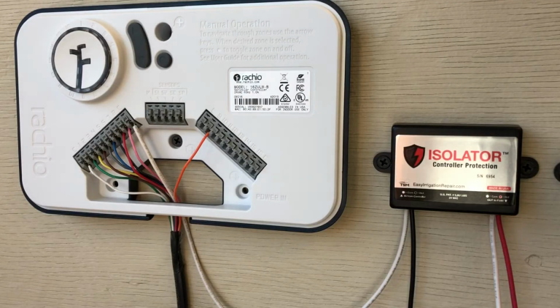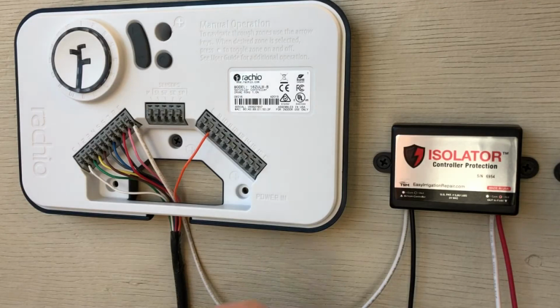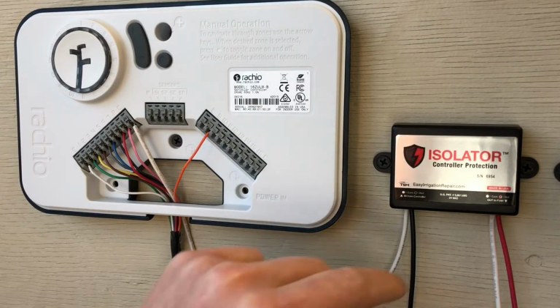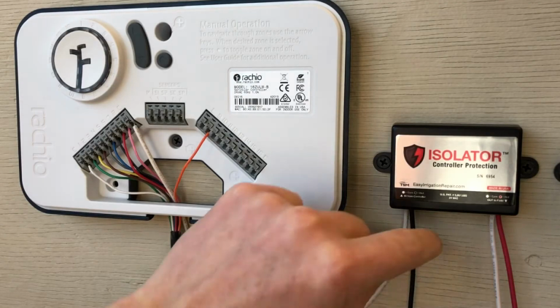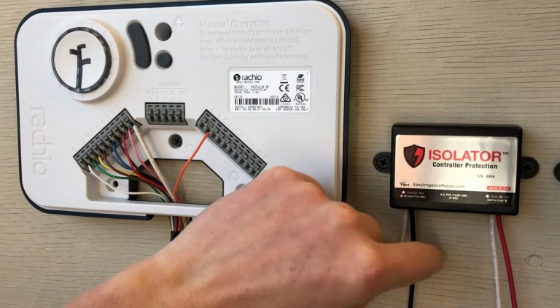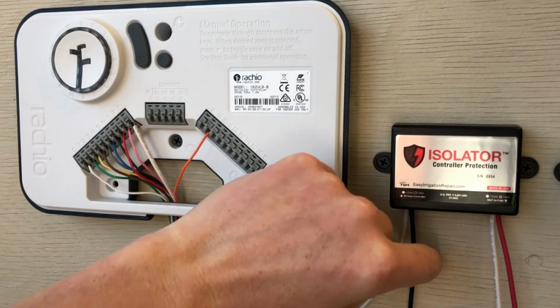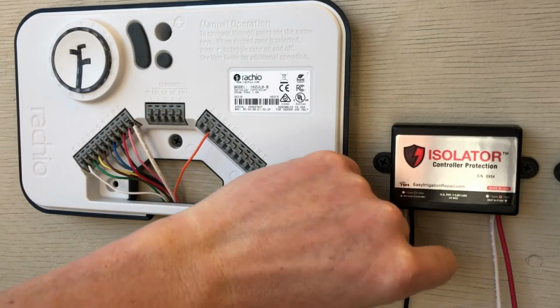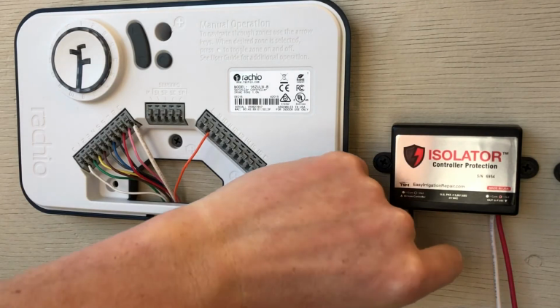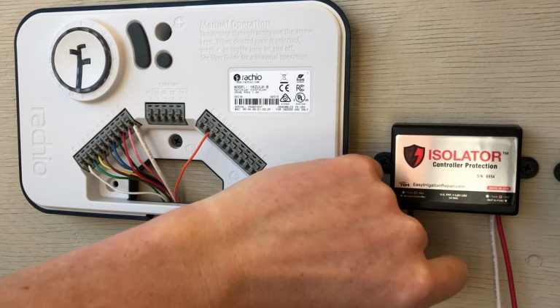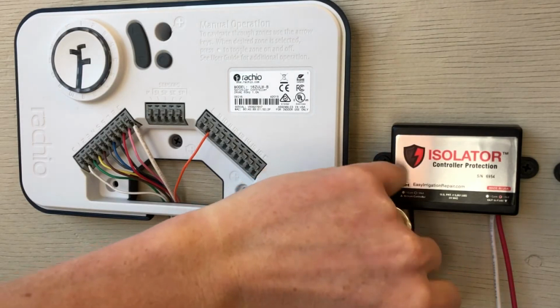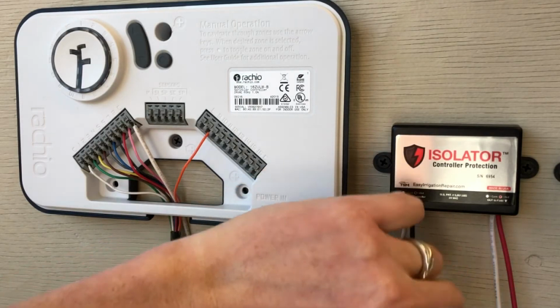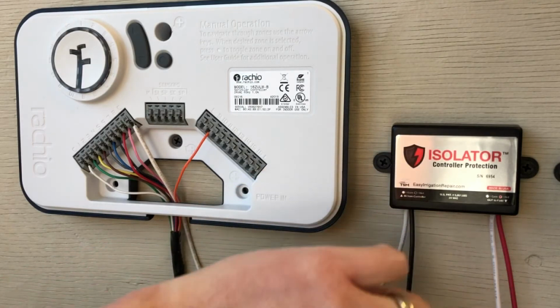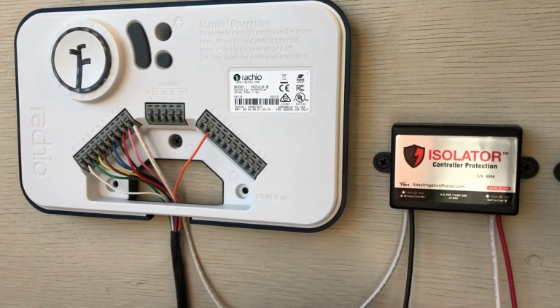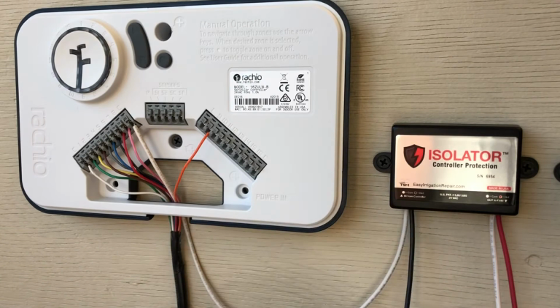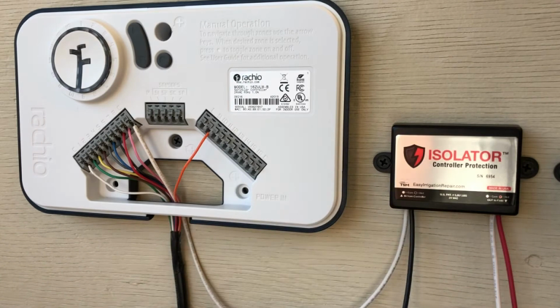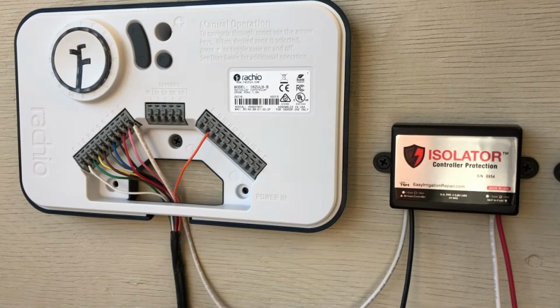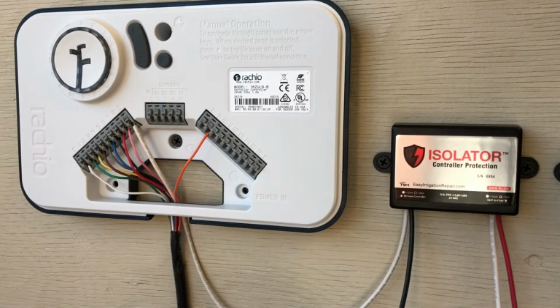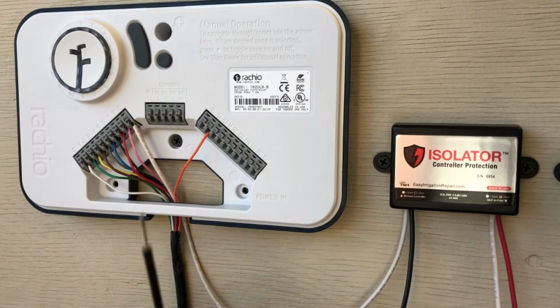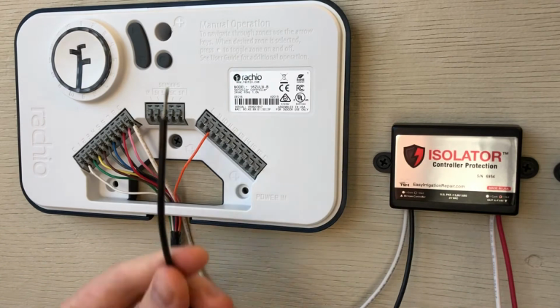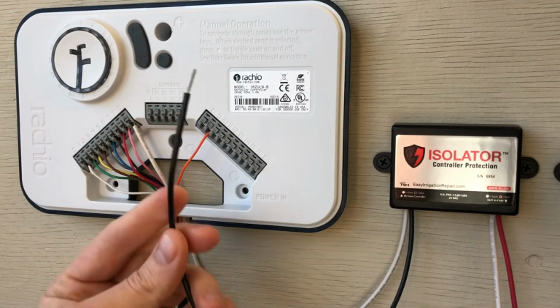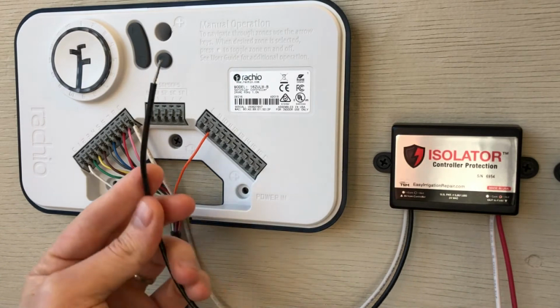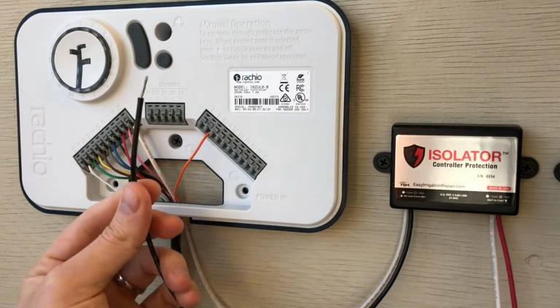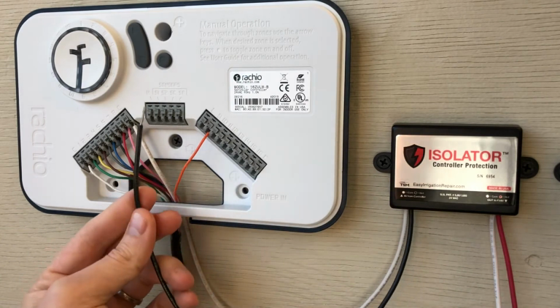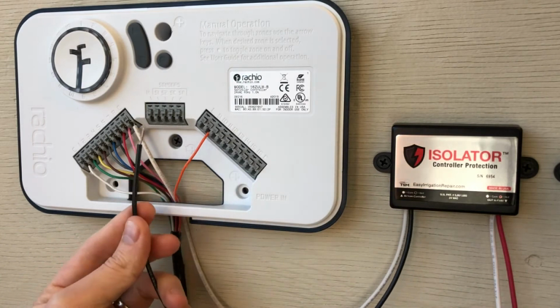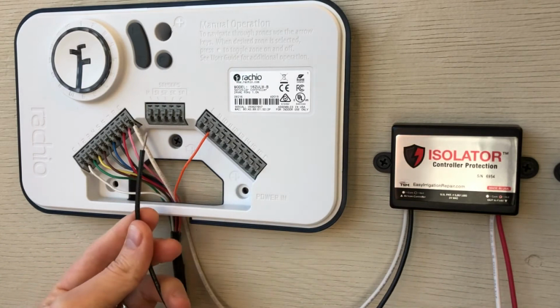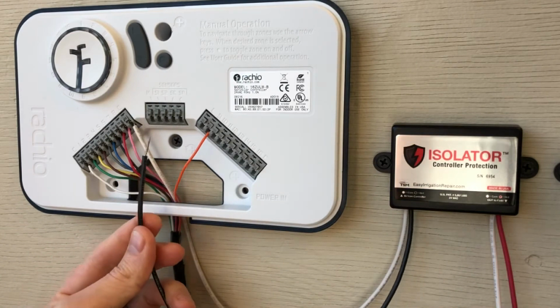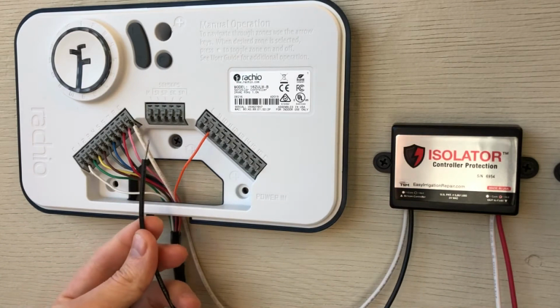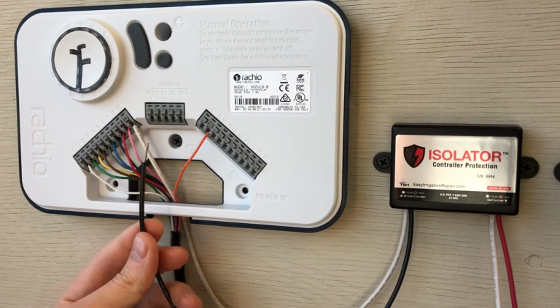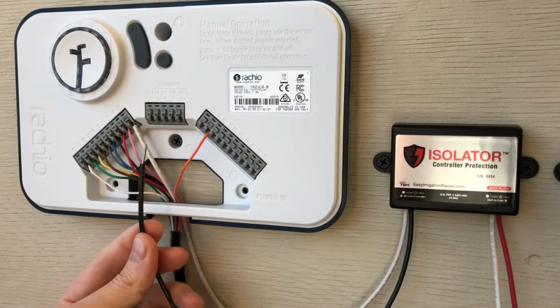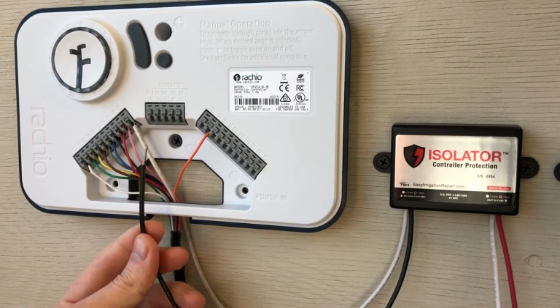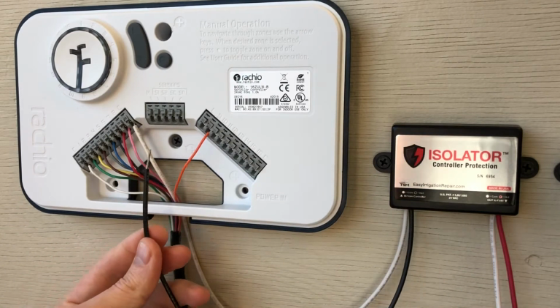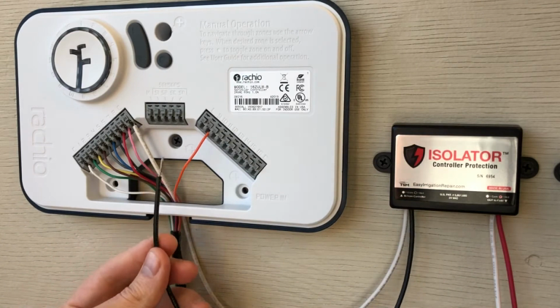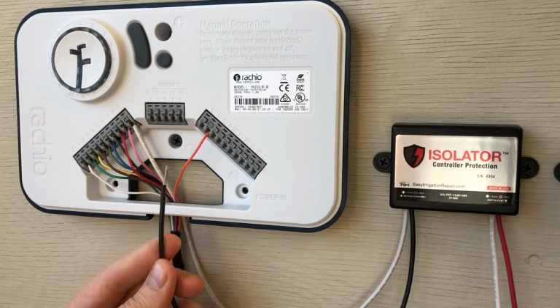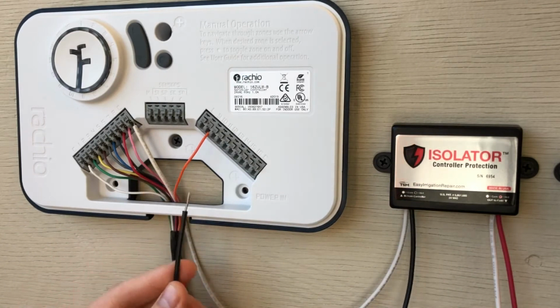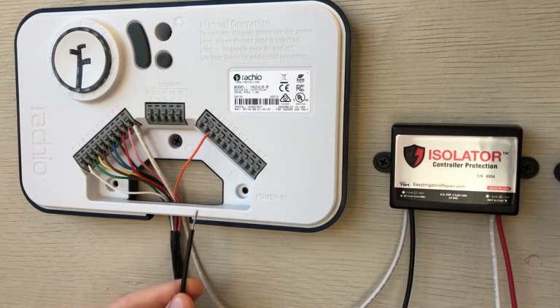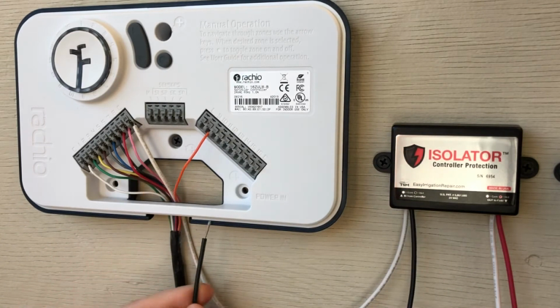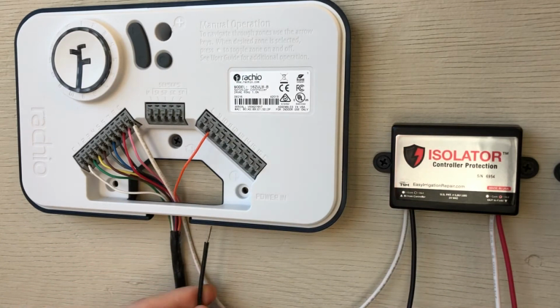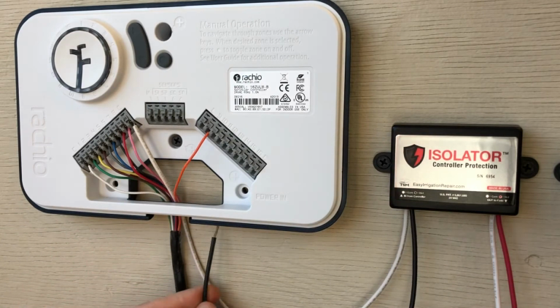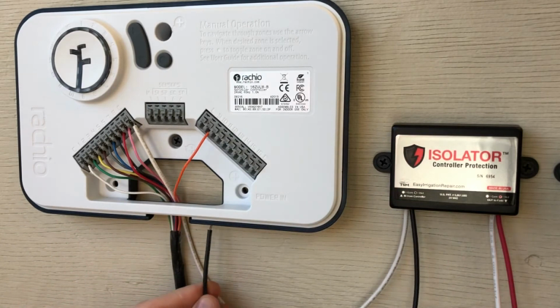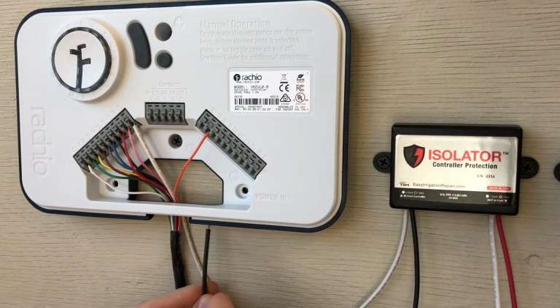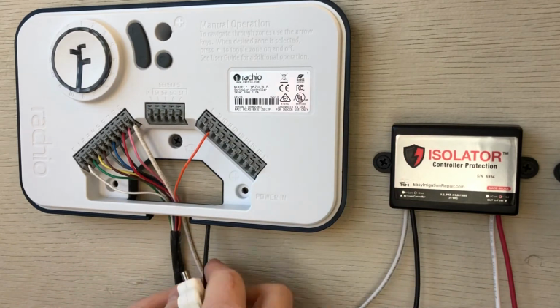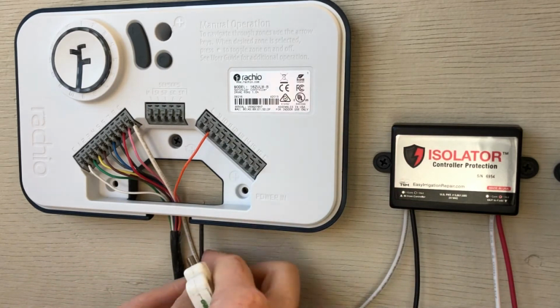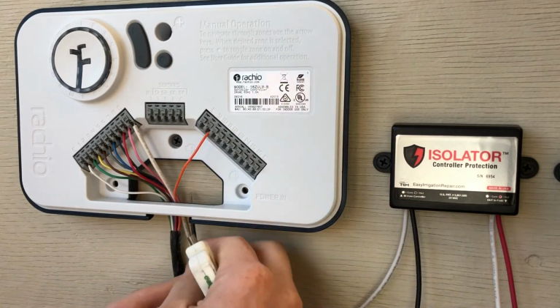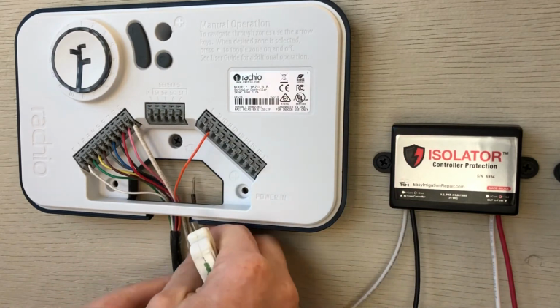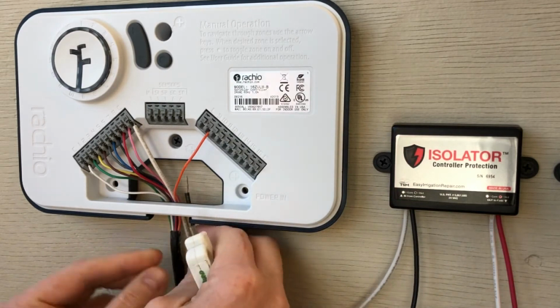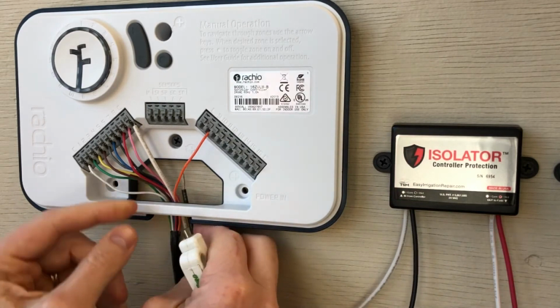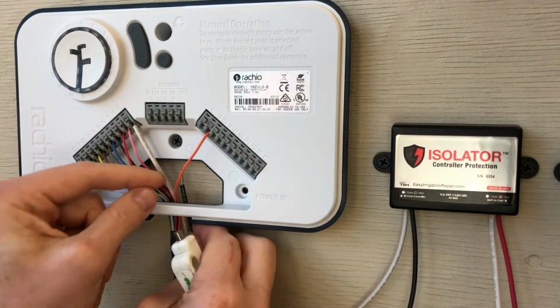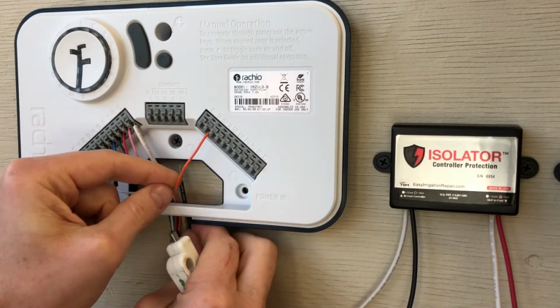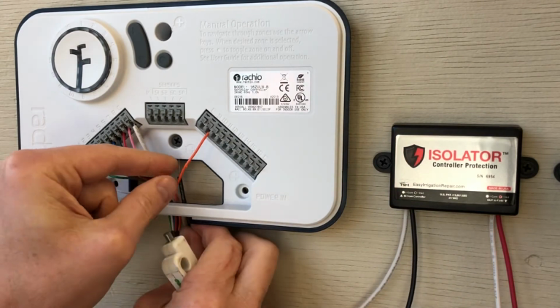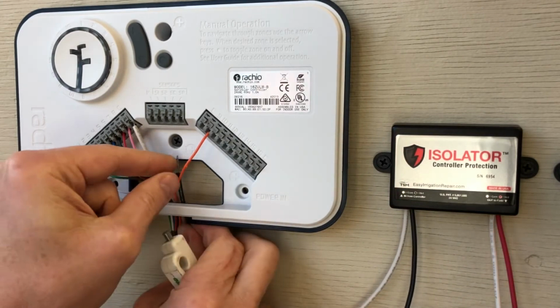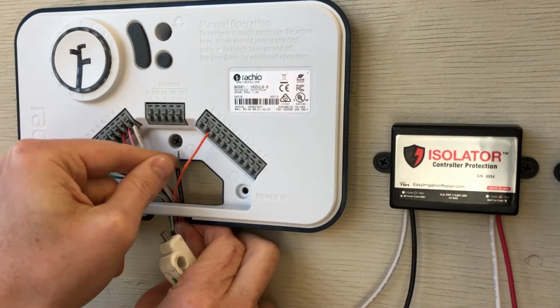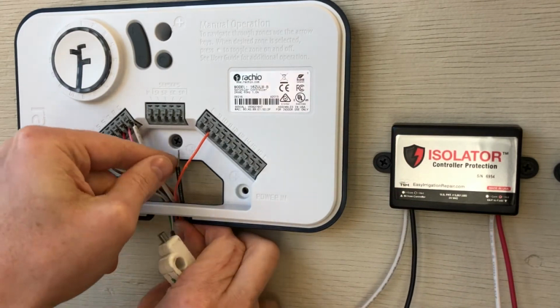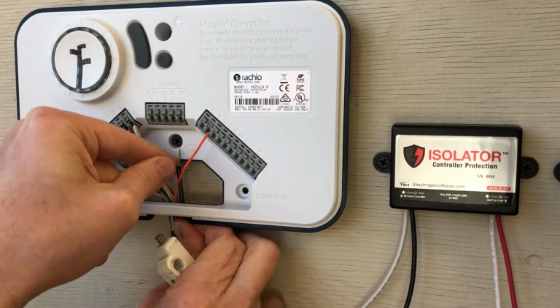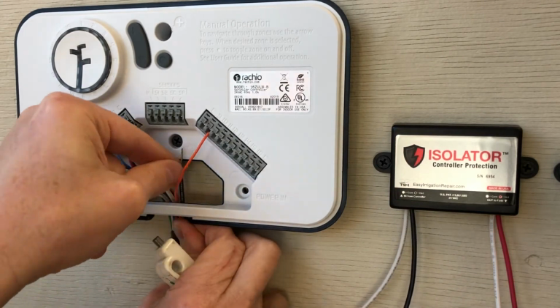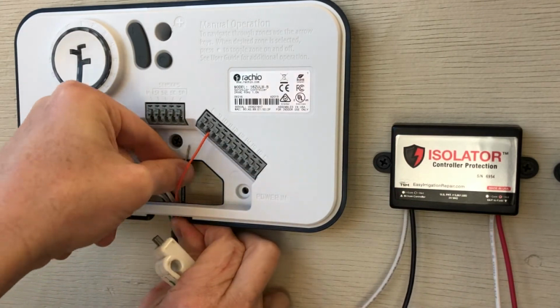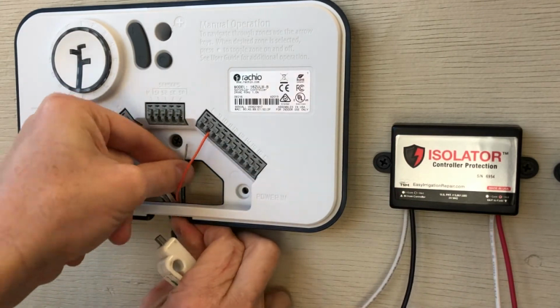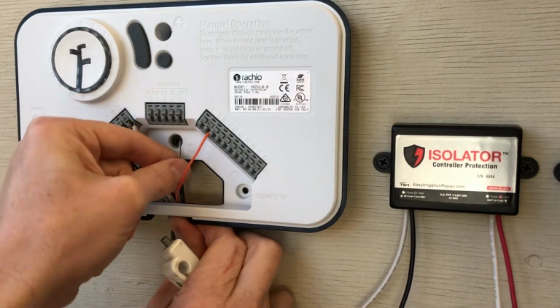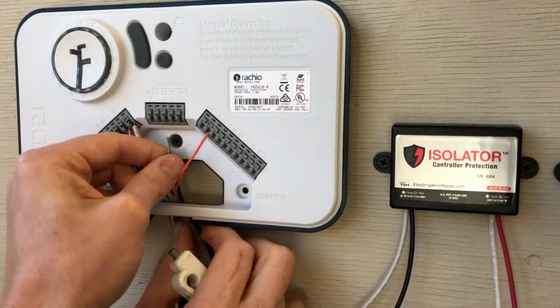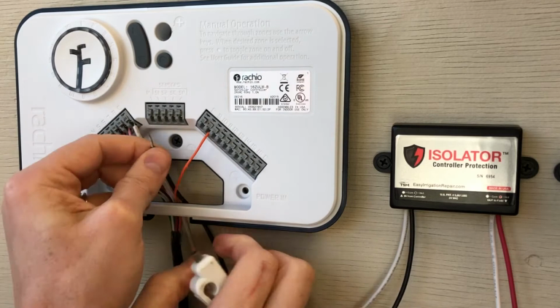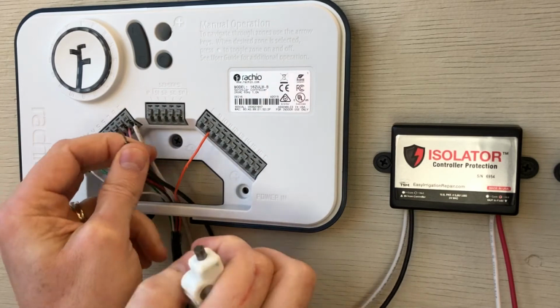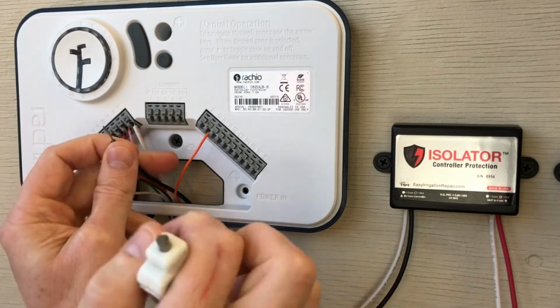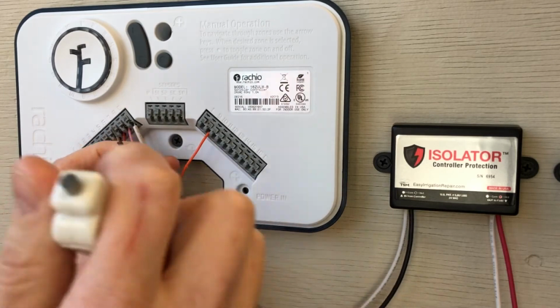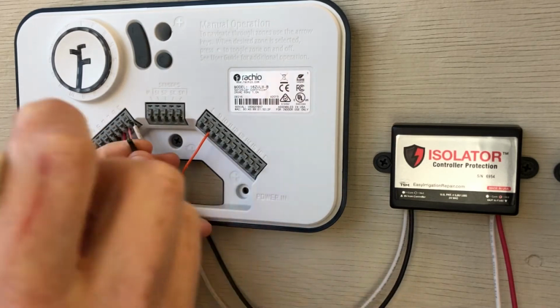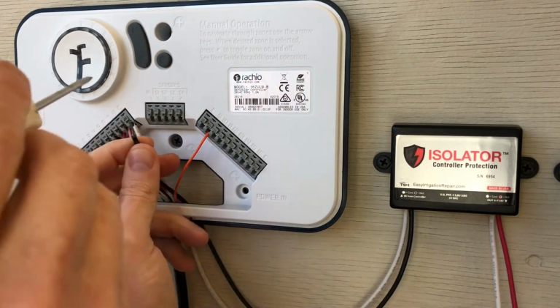The black wire of the black and white pair is going to install in the master valve terminal. This will provide the signal to the isolator once the controller has started.